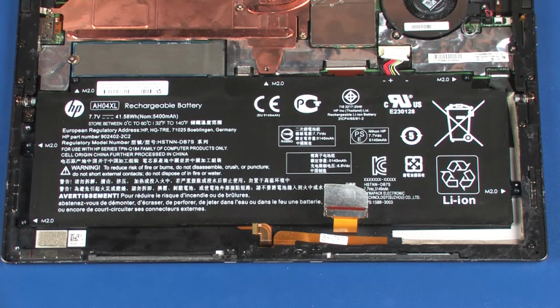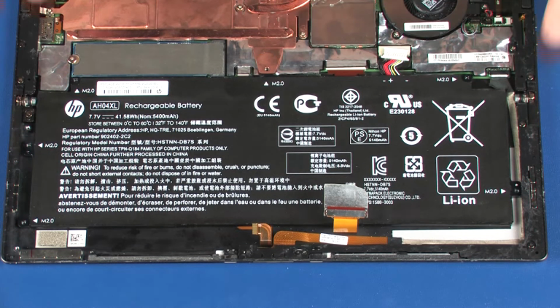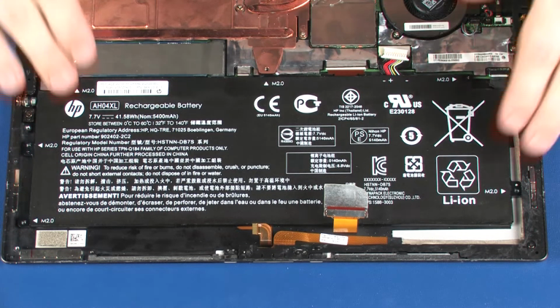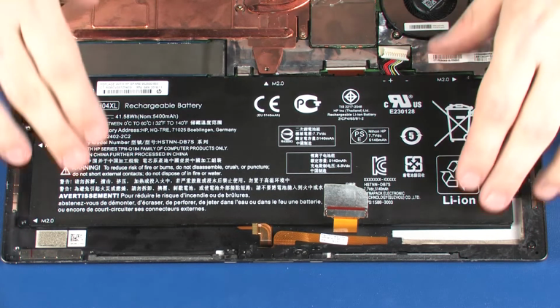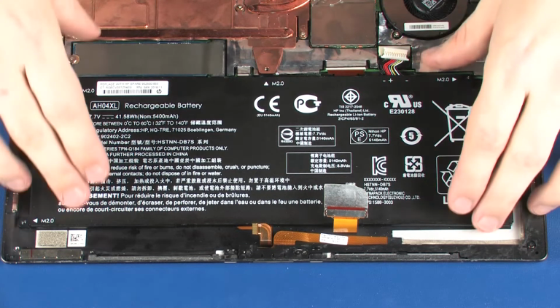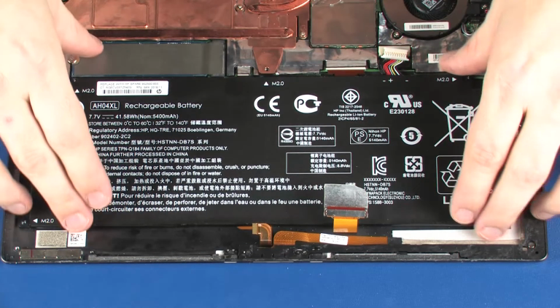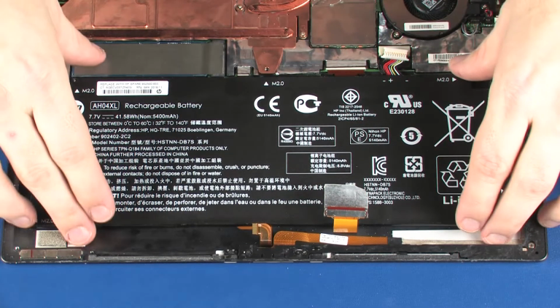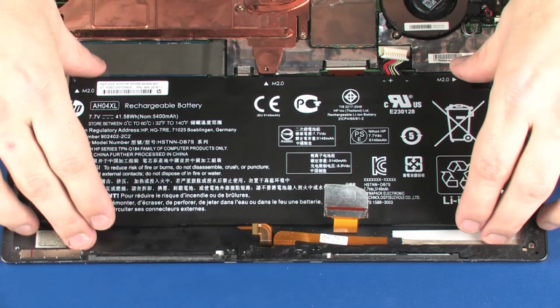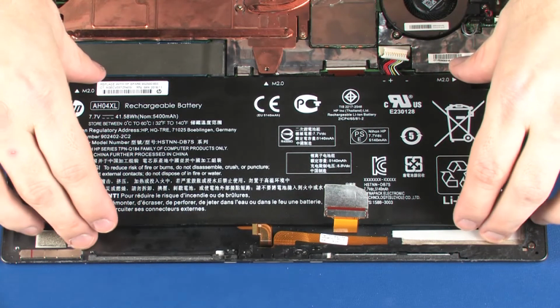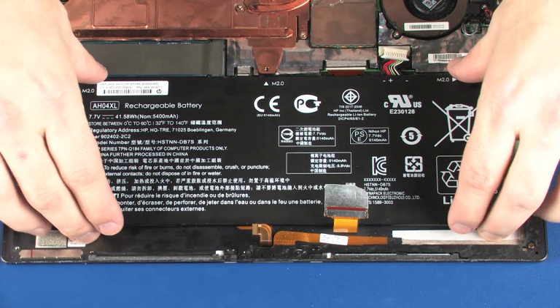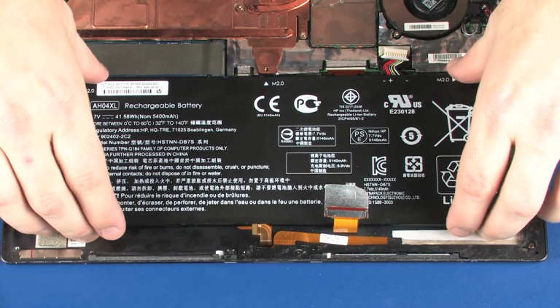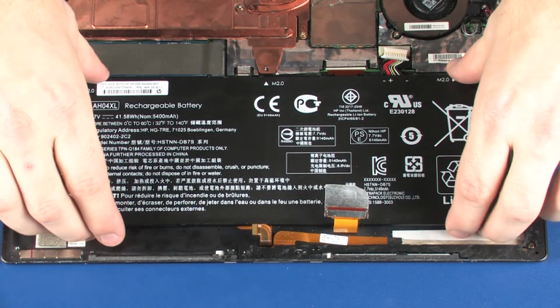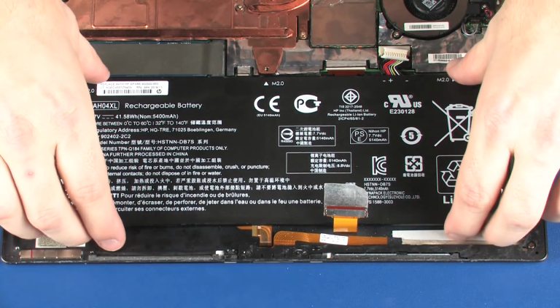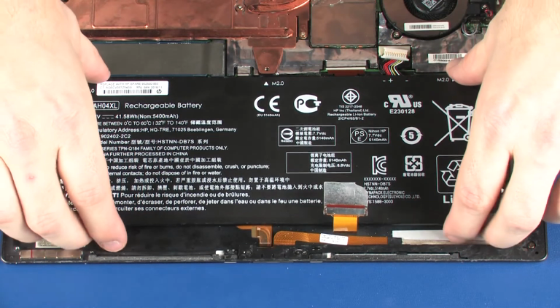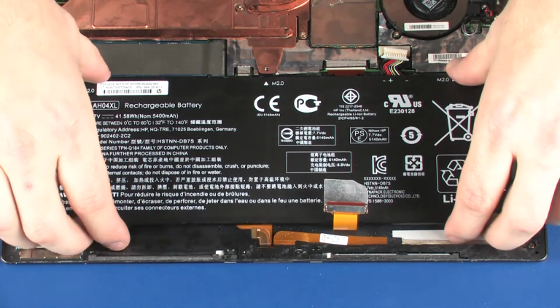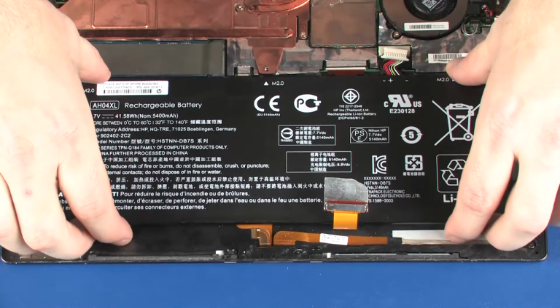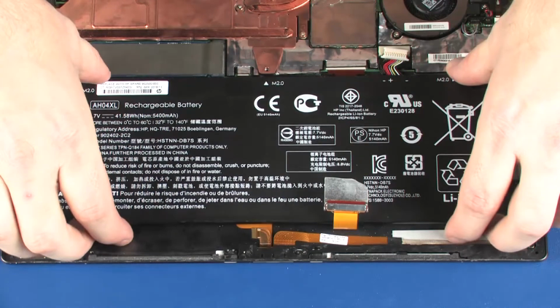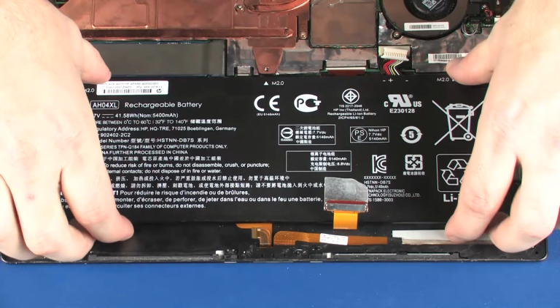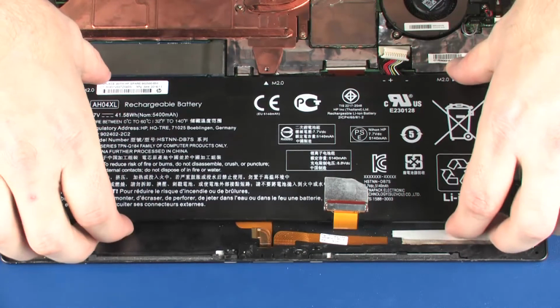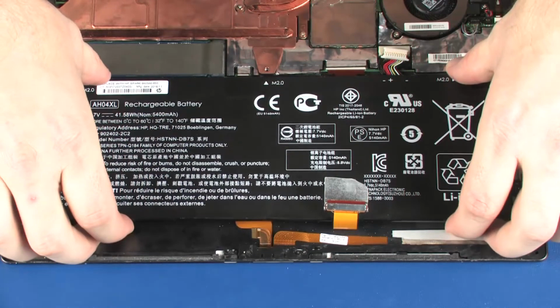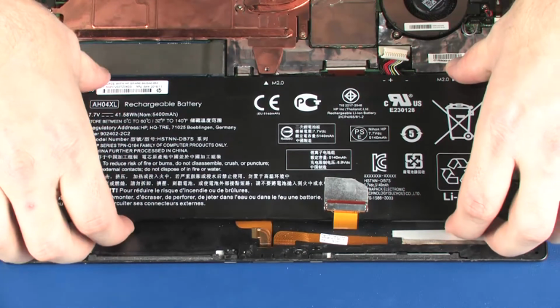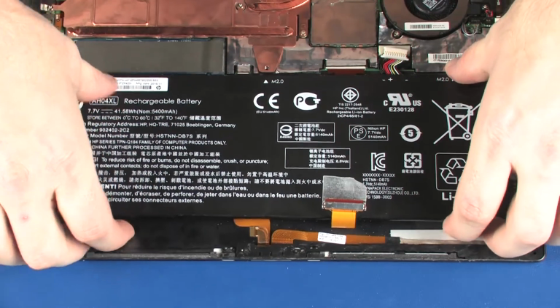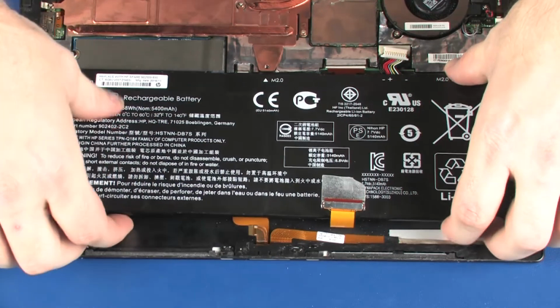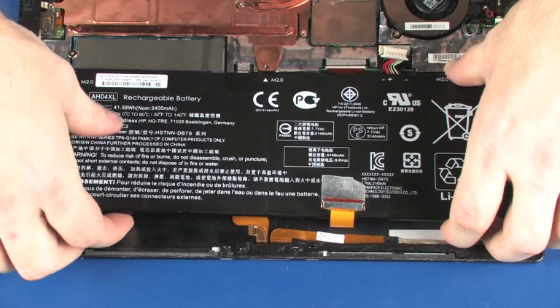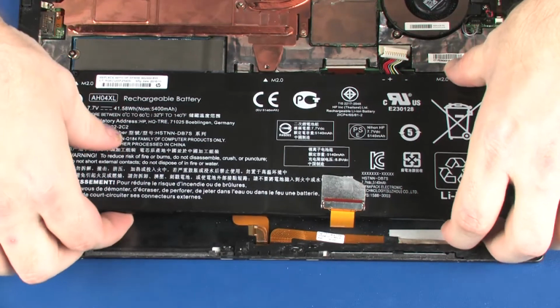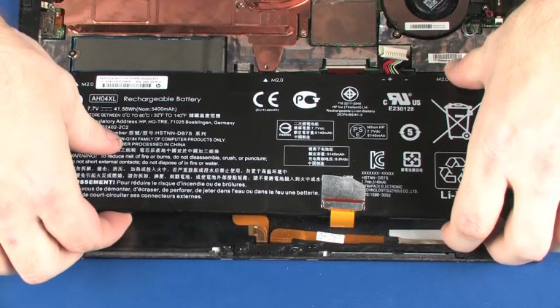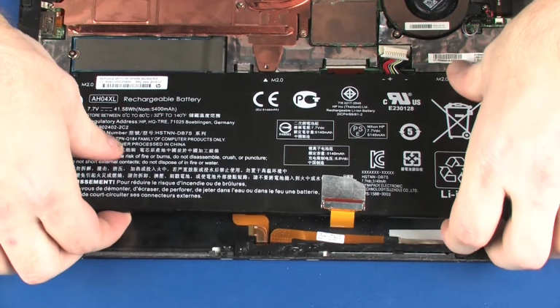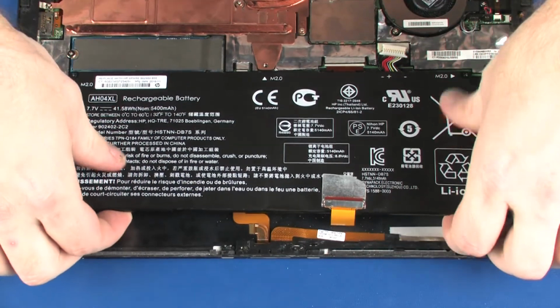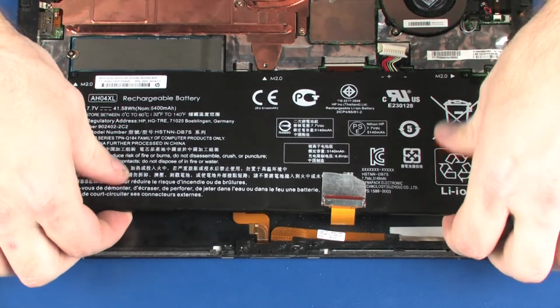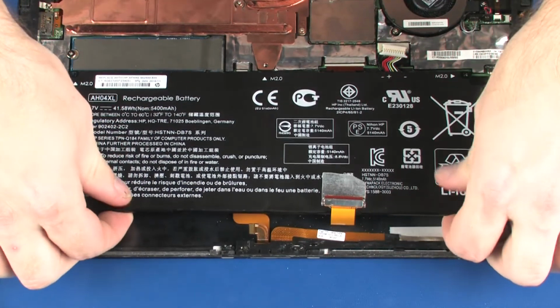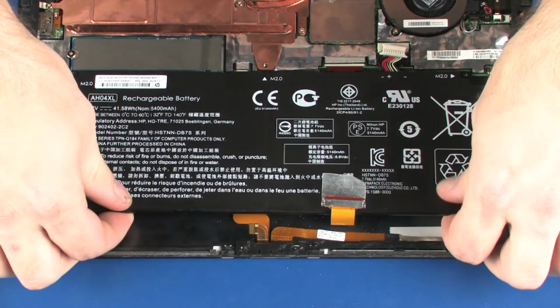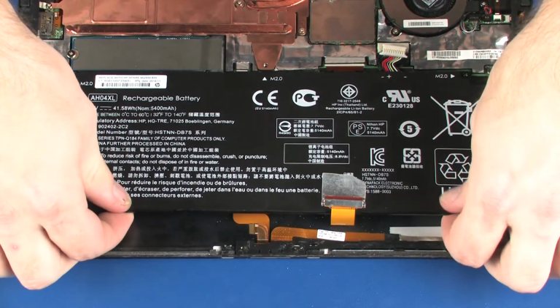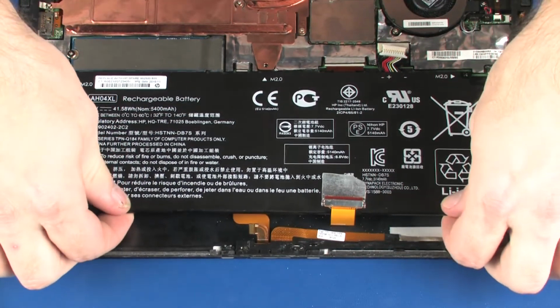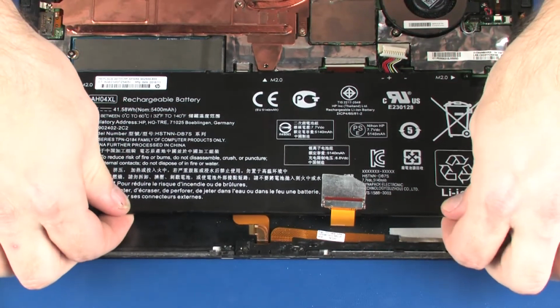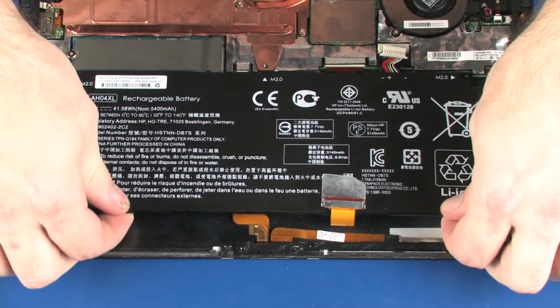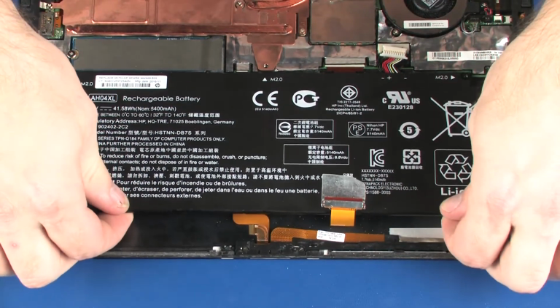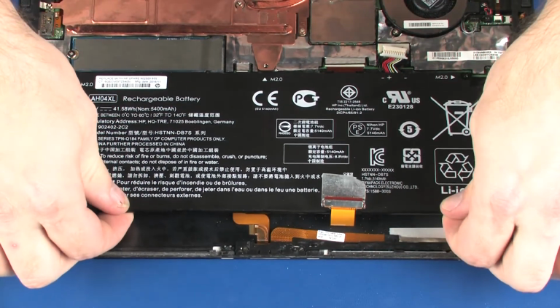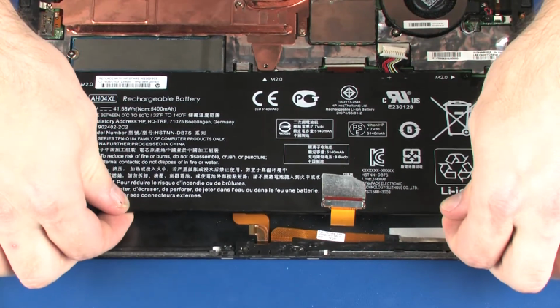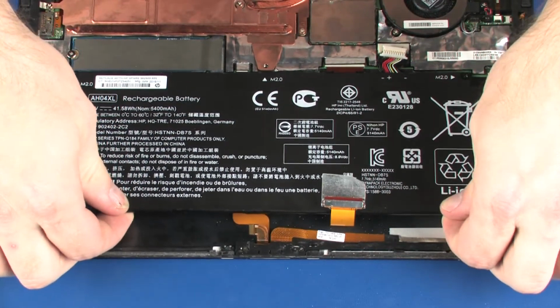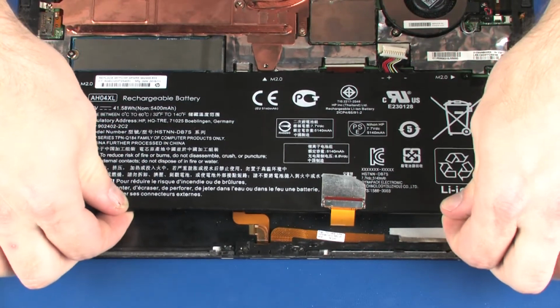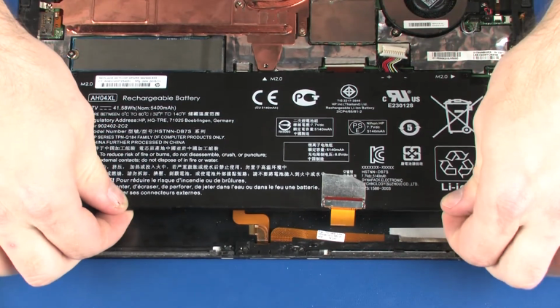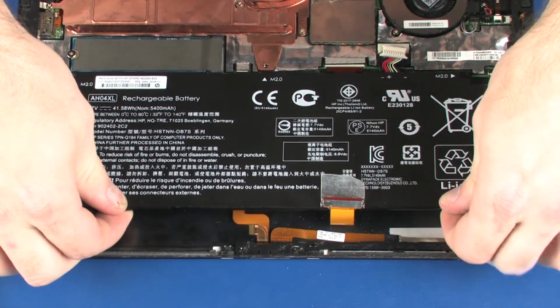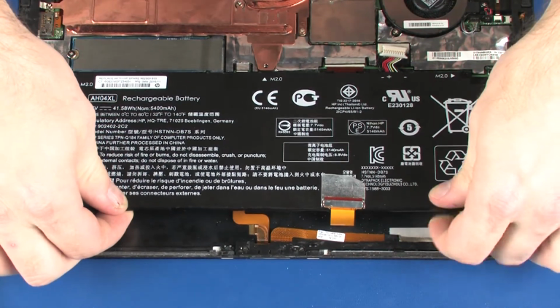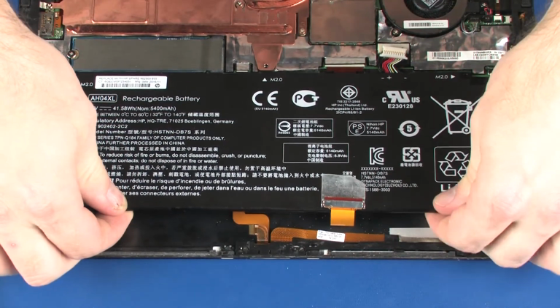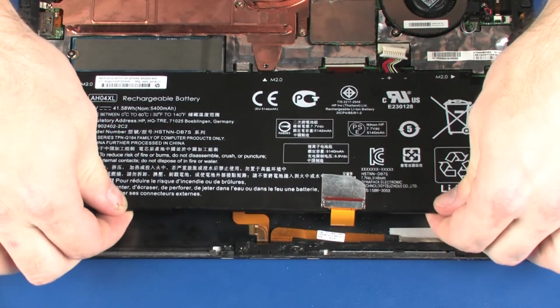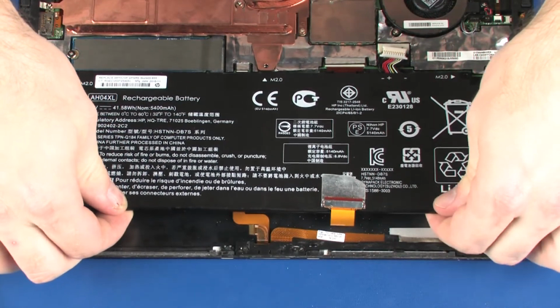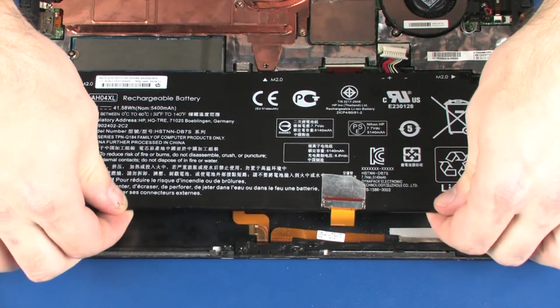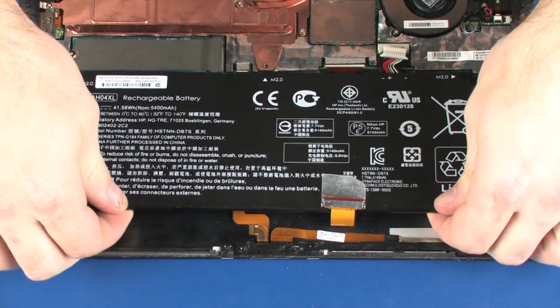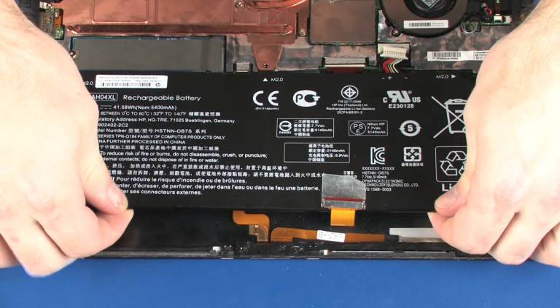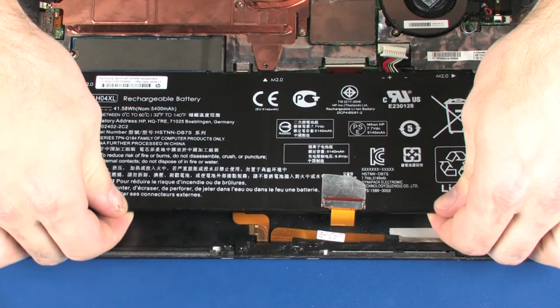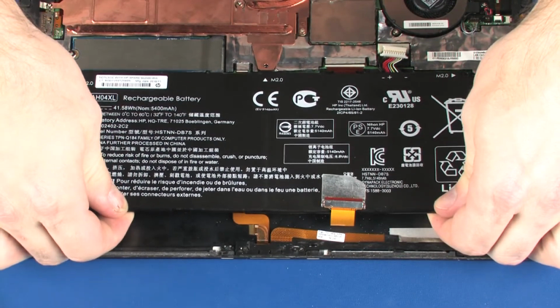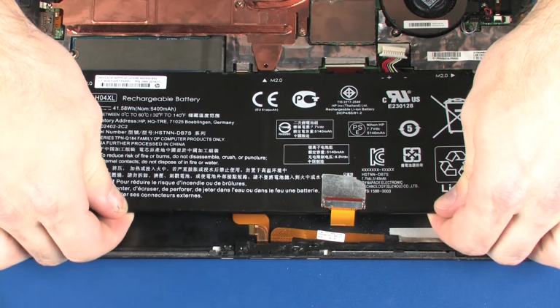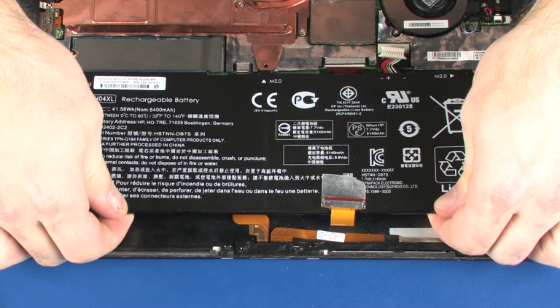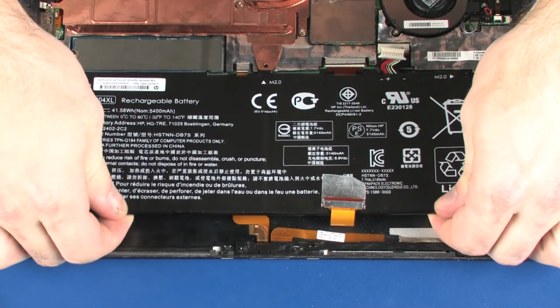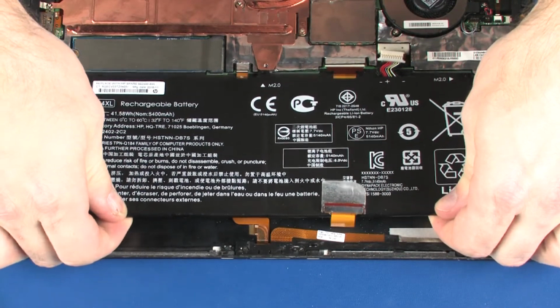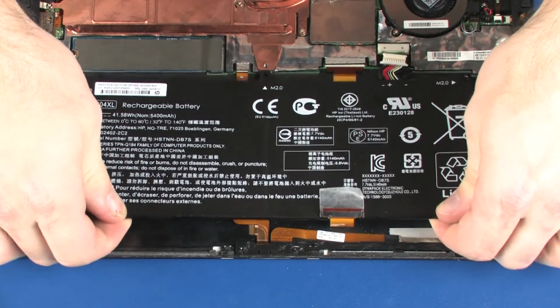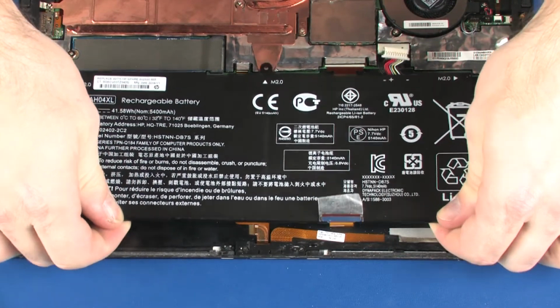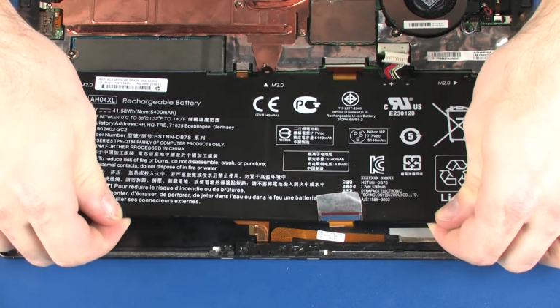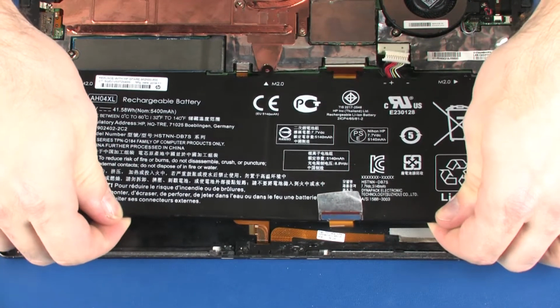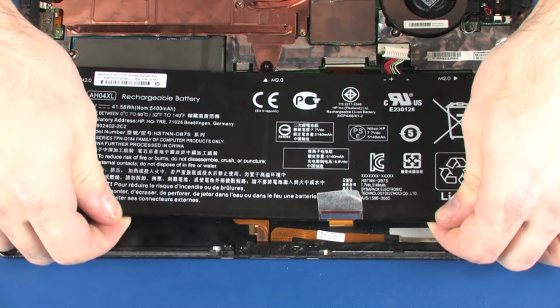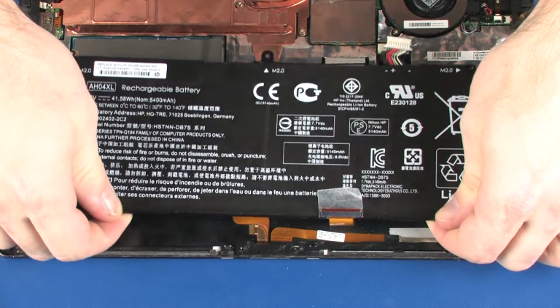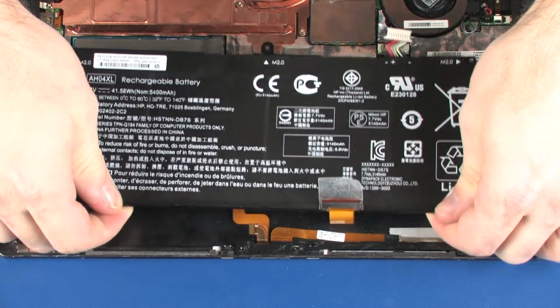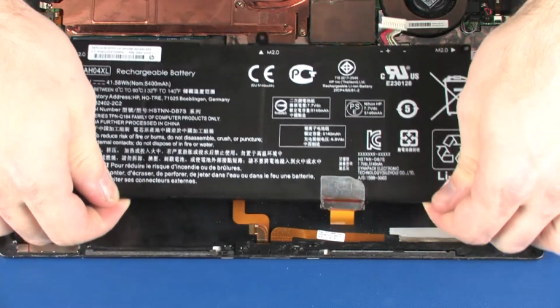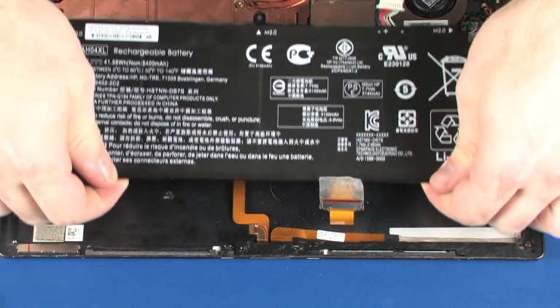While supporting the battery with both hands, carefully lift it off of the alignment pins and slide it out from between the heat sink and system board and remove.